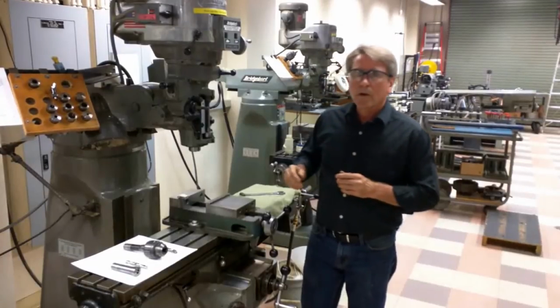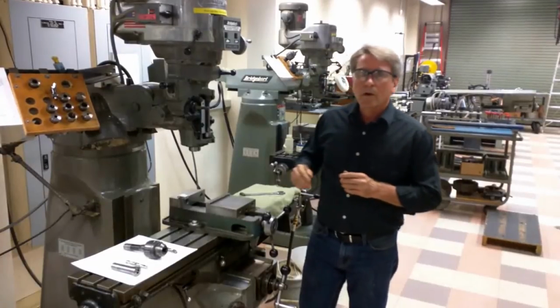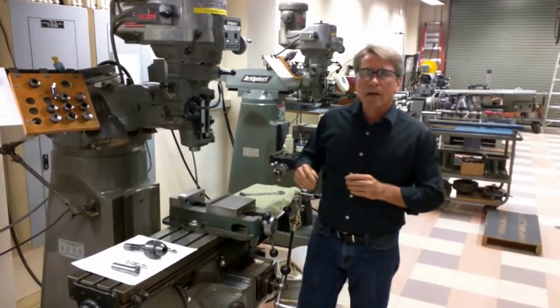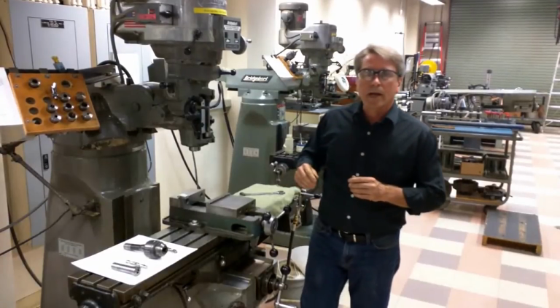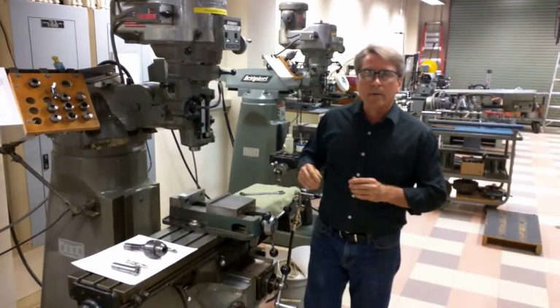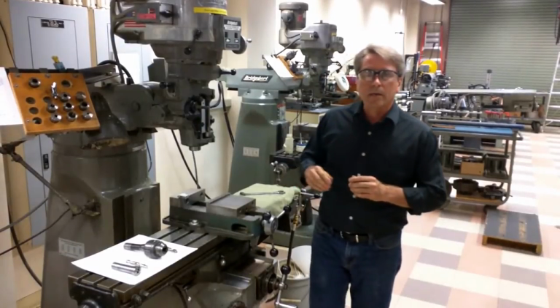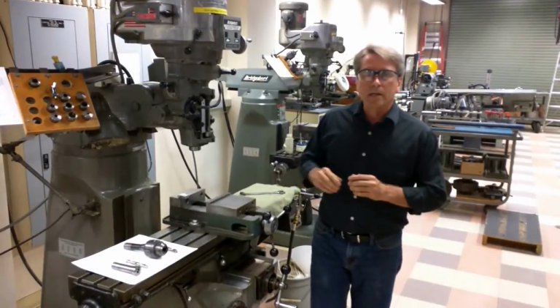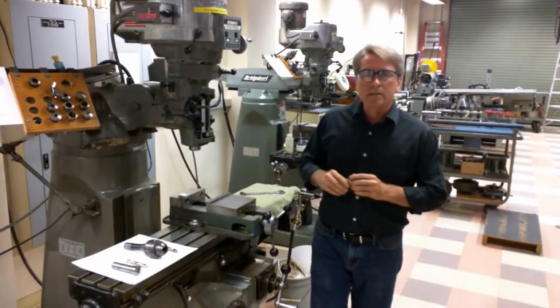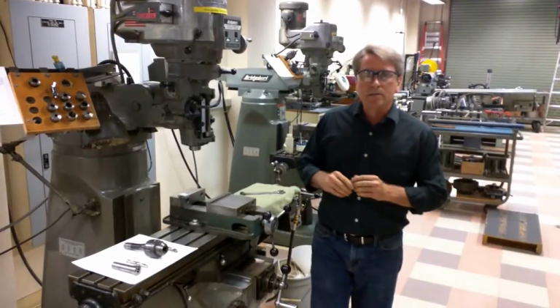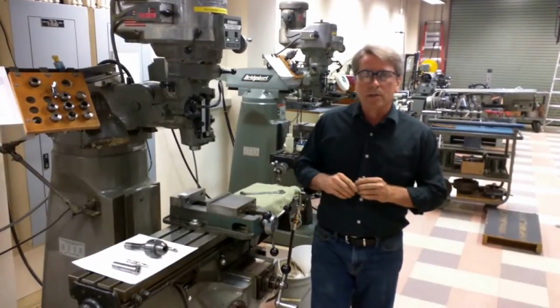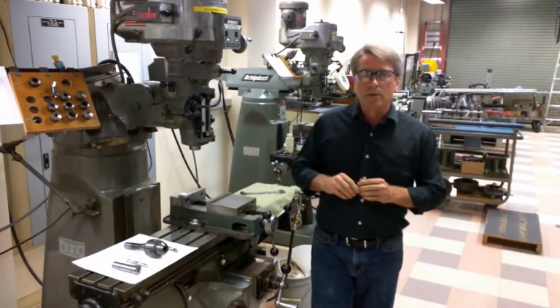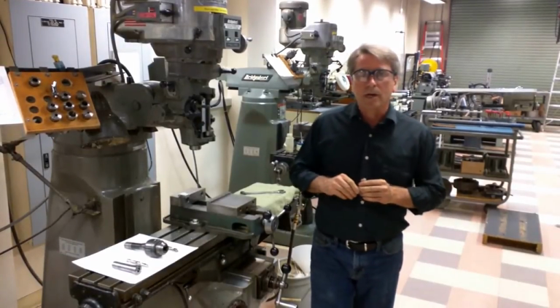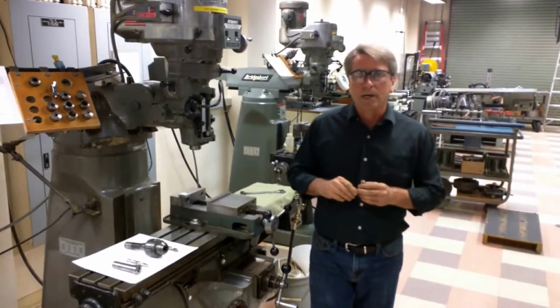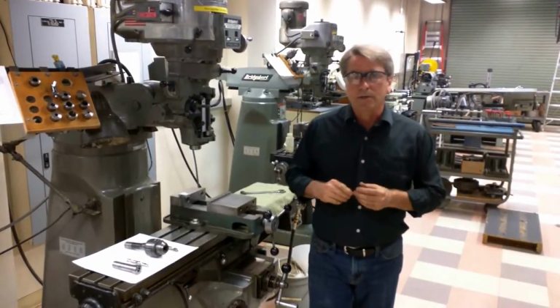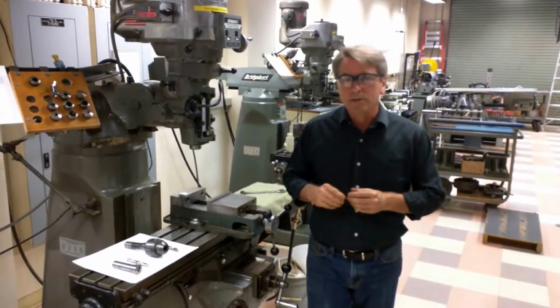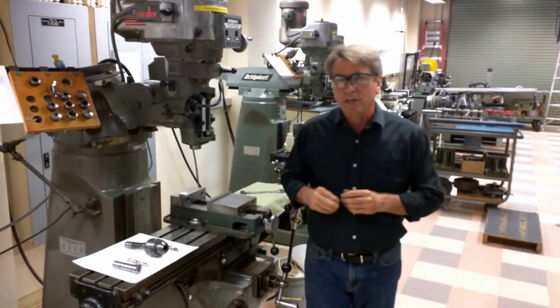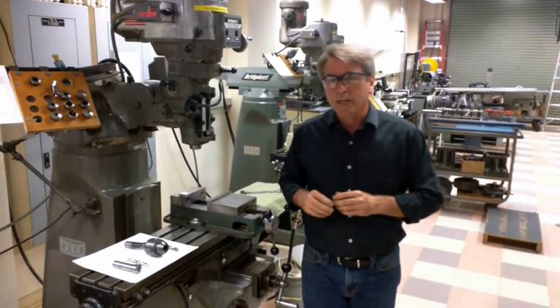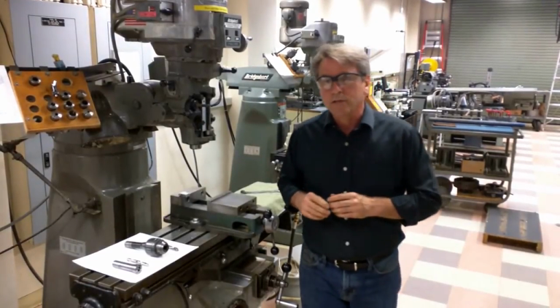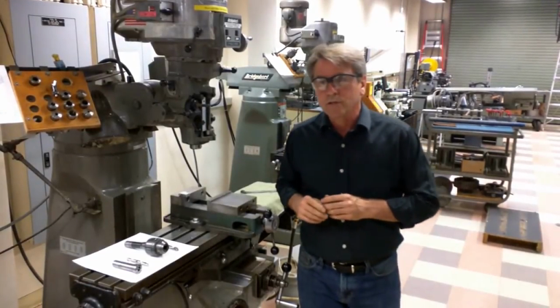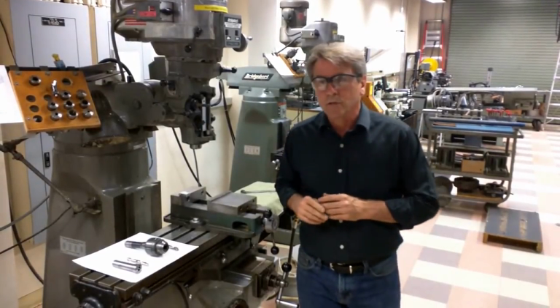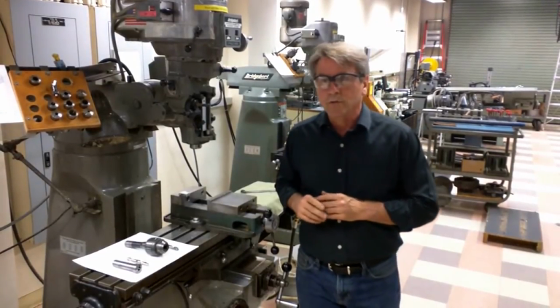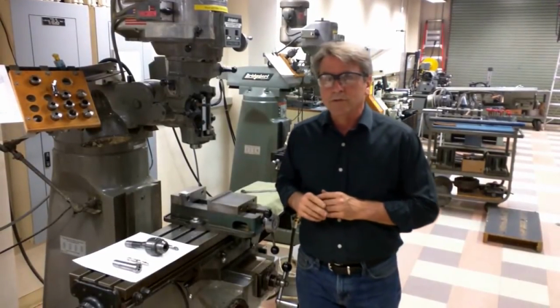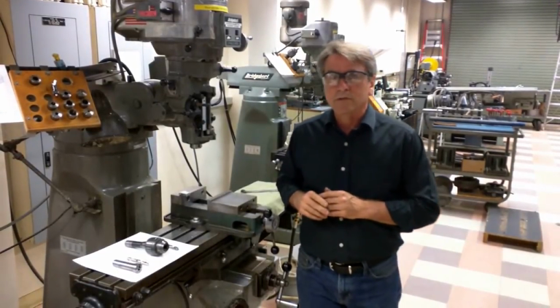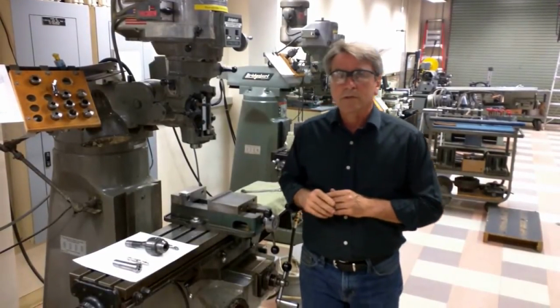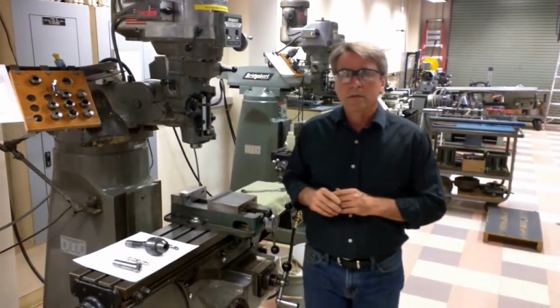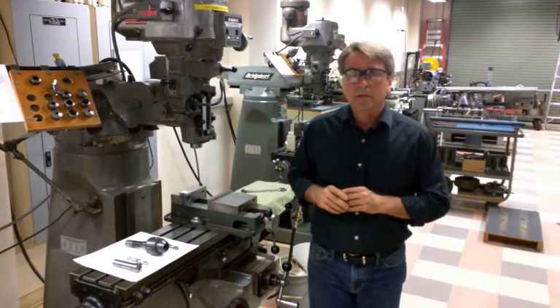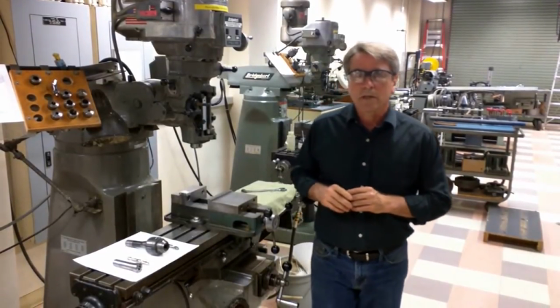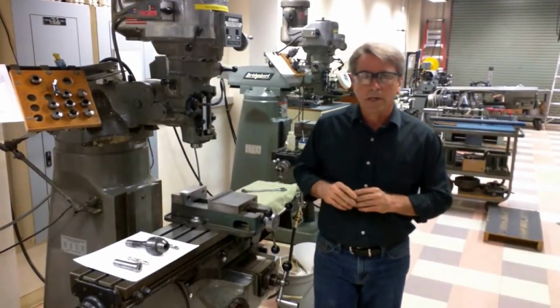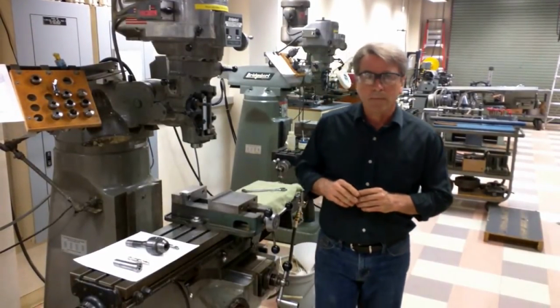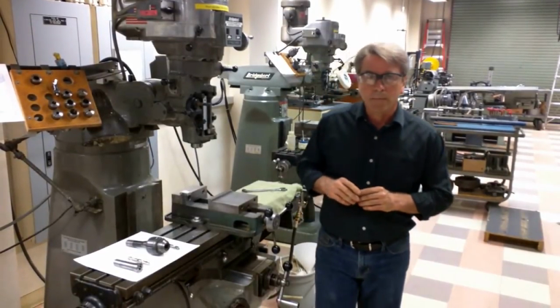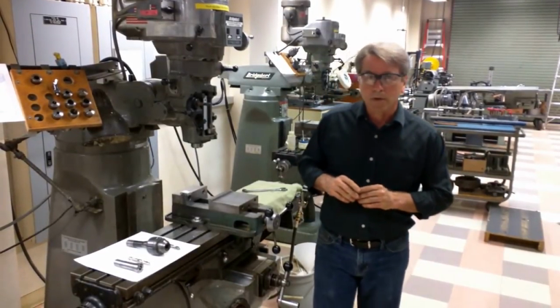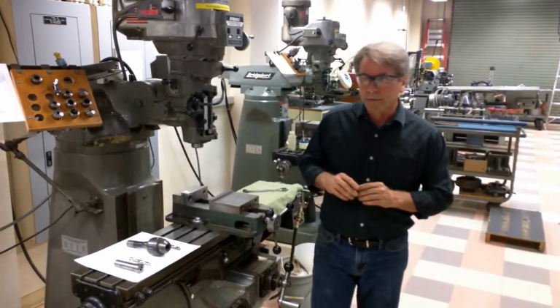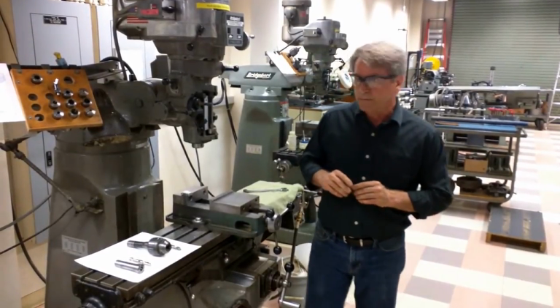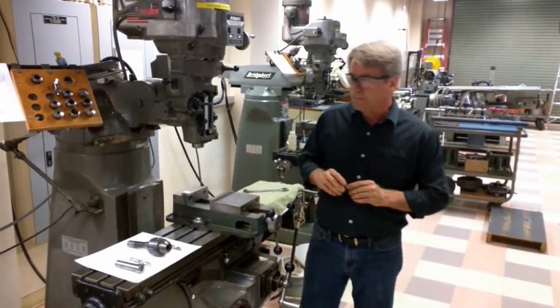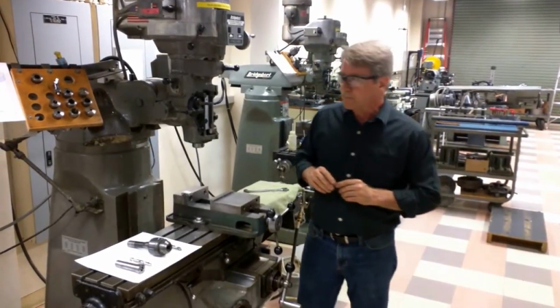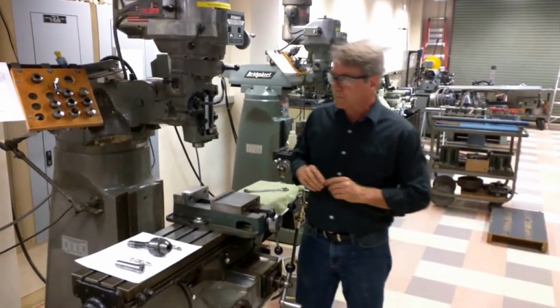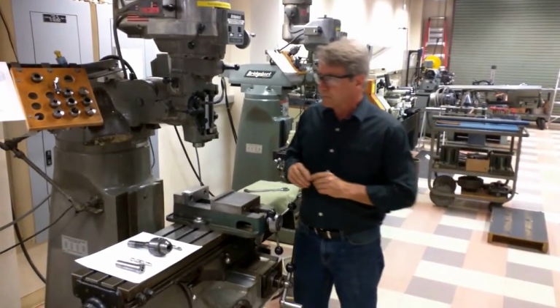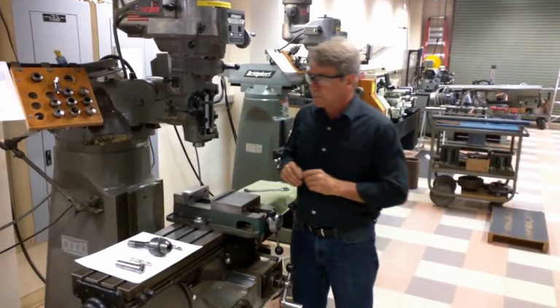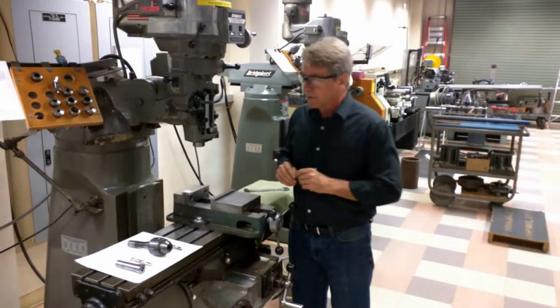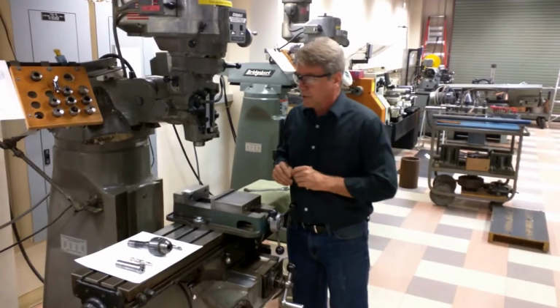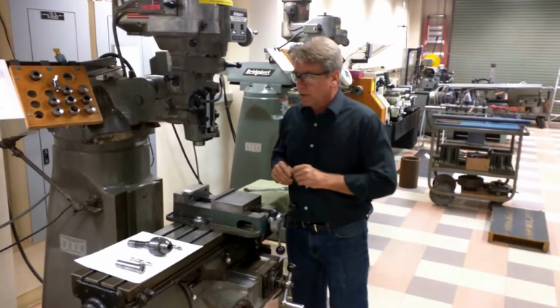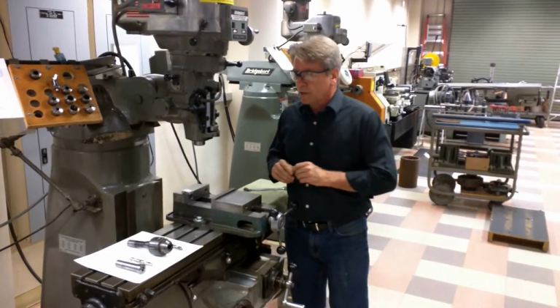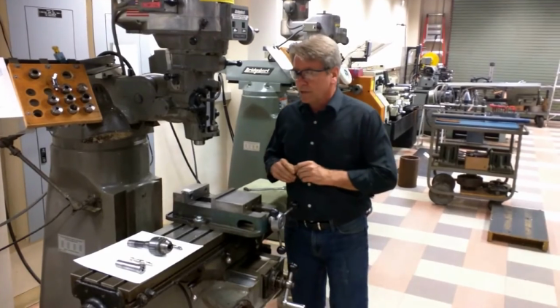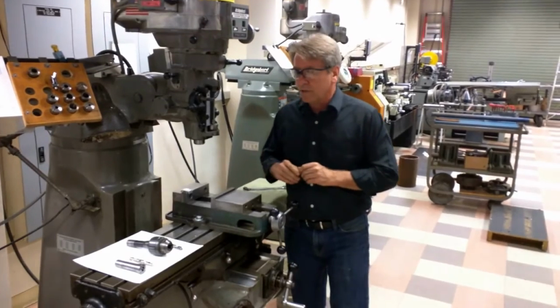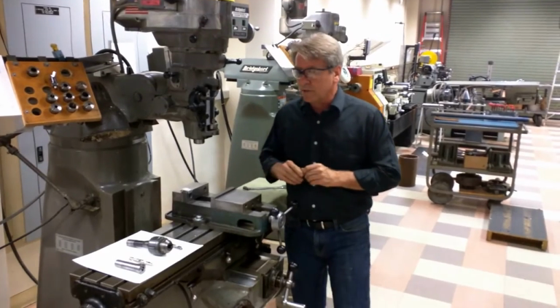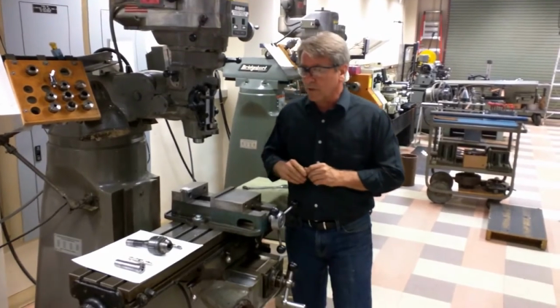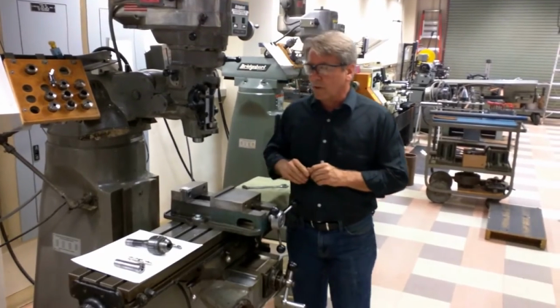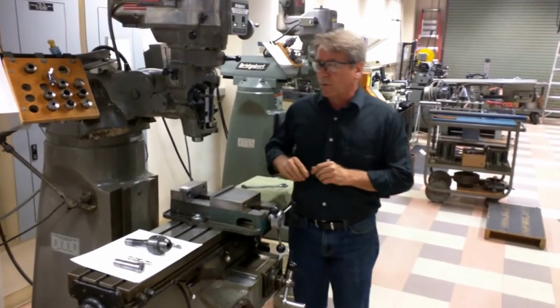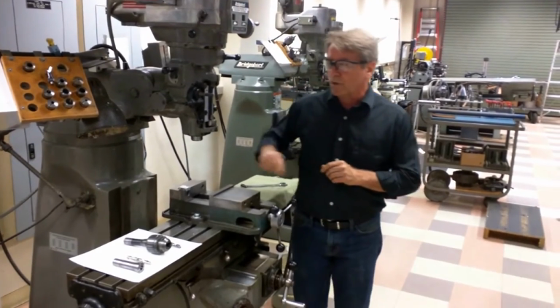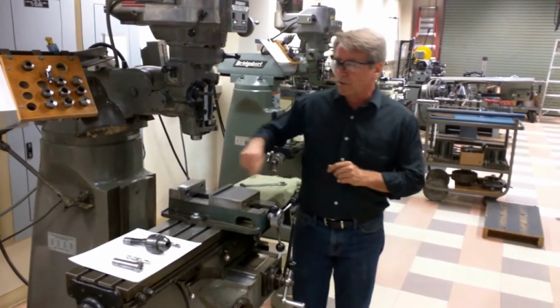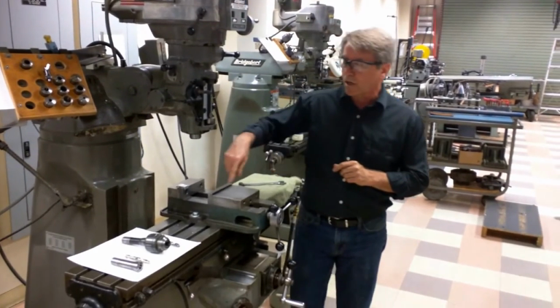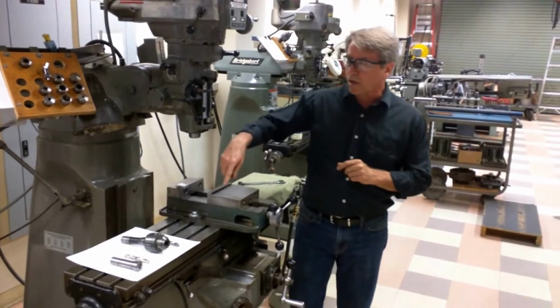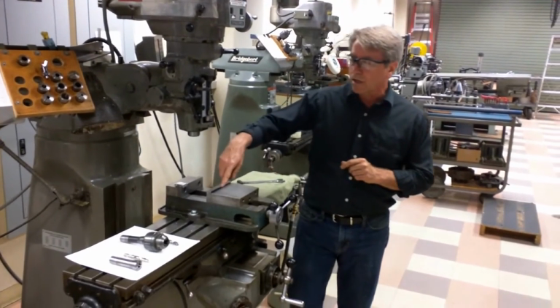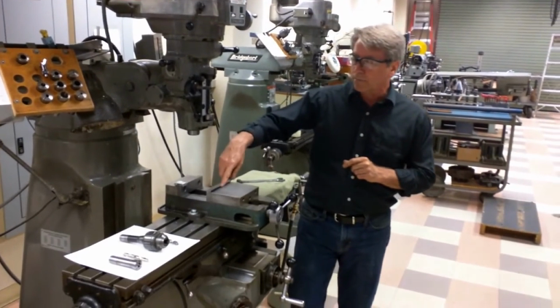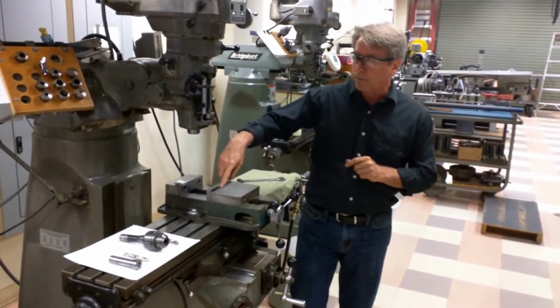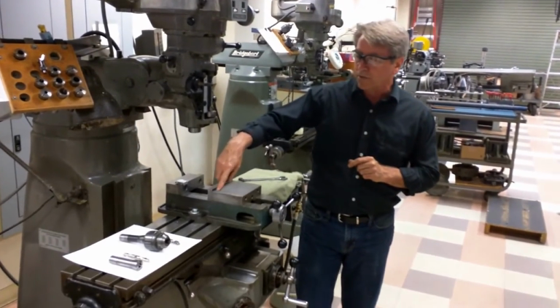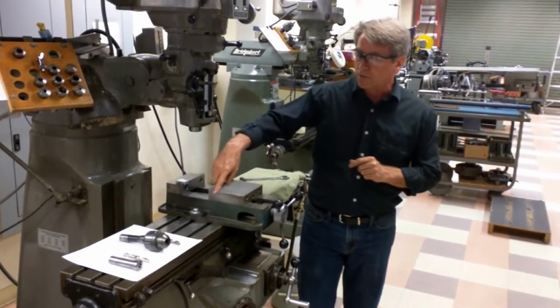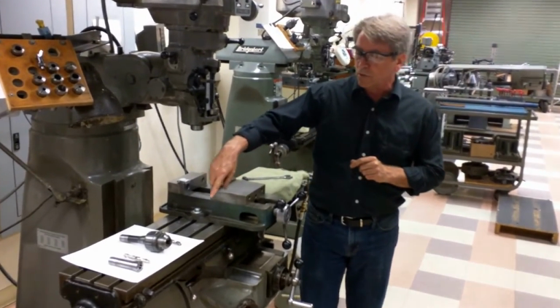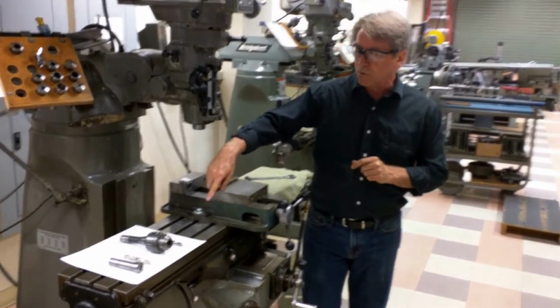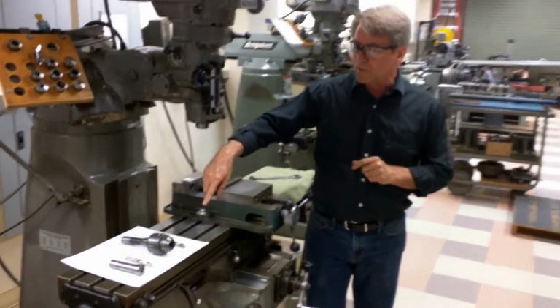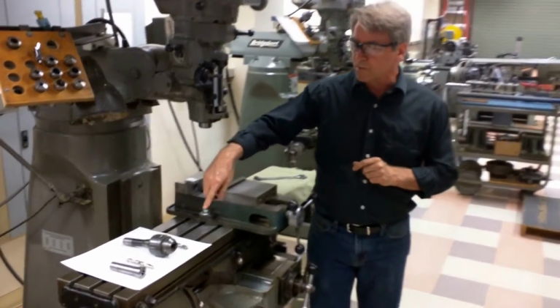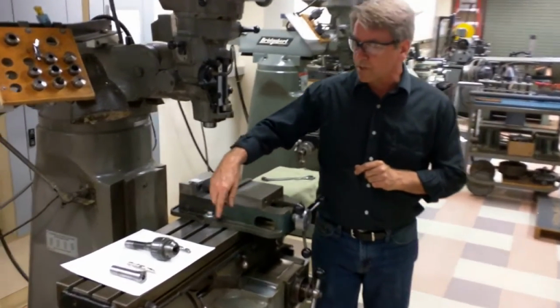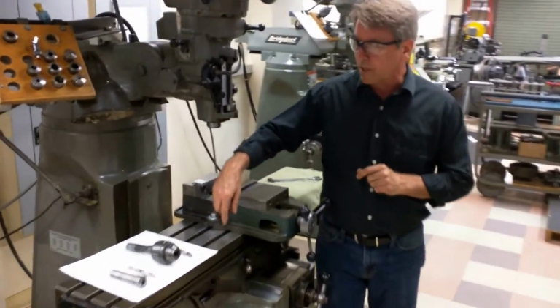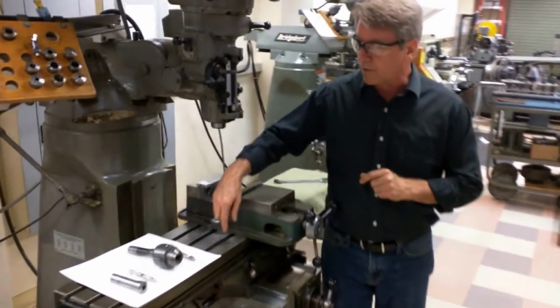I would like to show you how to change tools in a mill. To do so, I'm going to talk about the tools themselves.